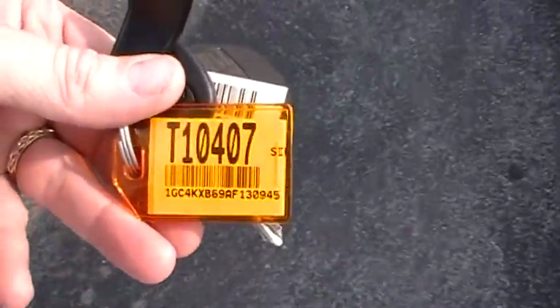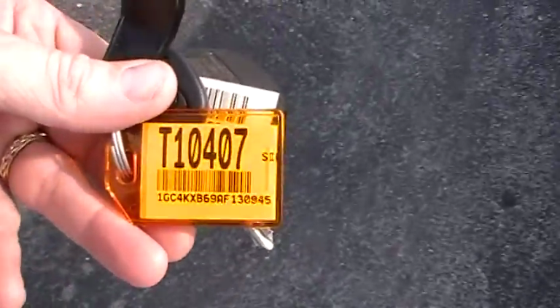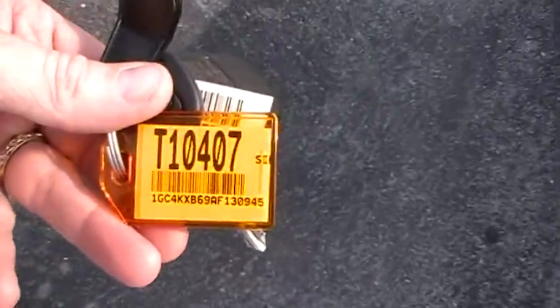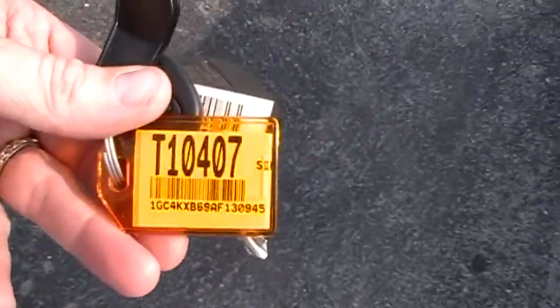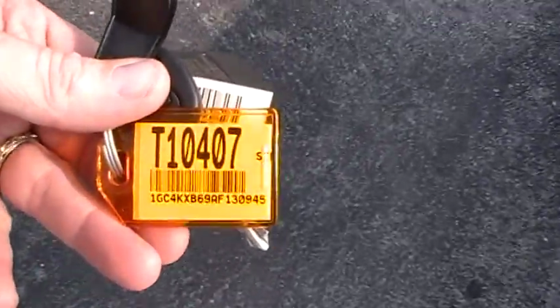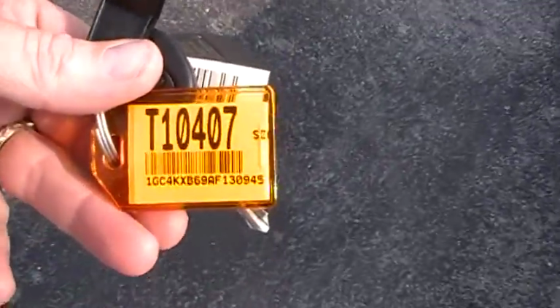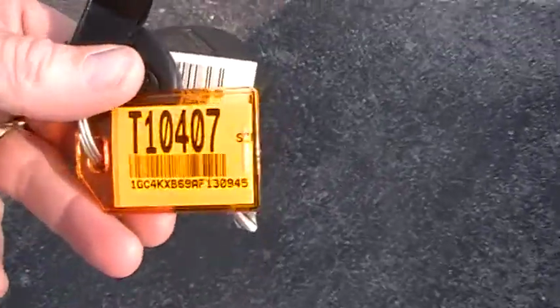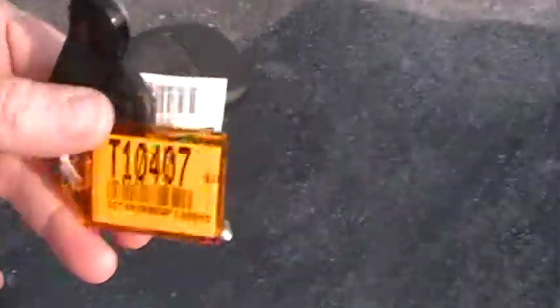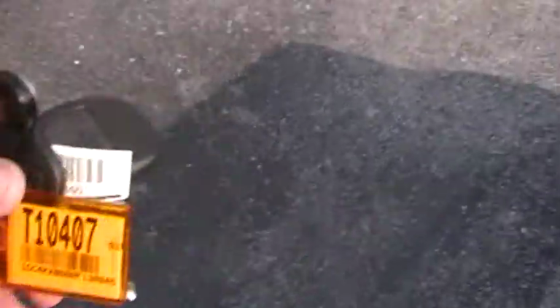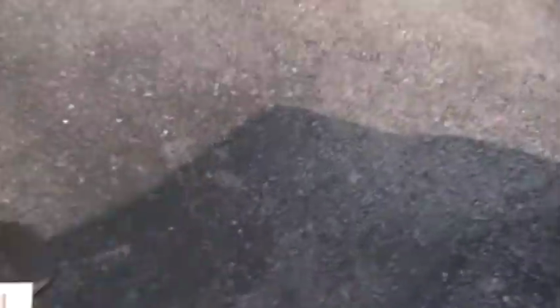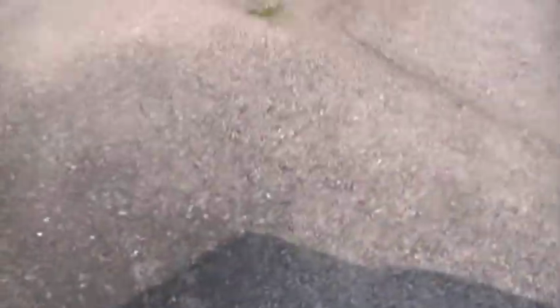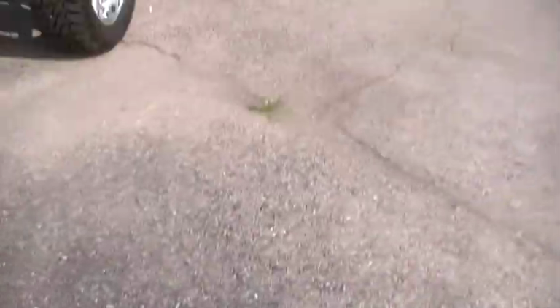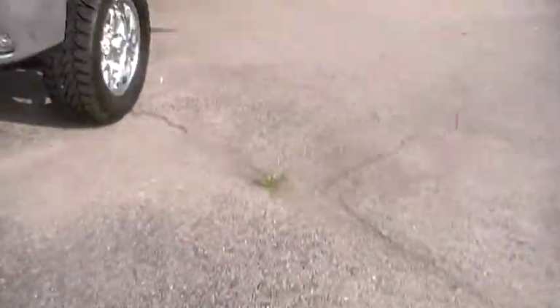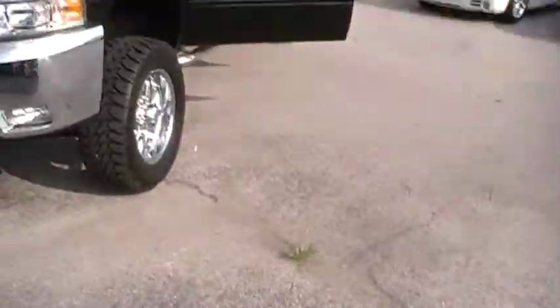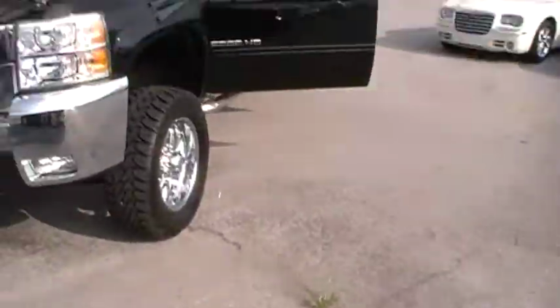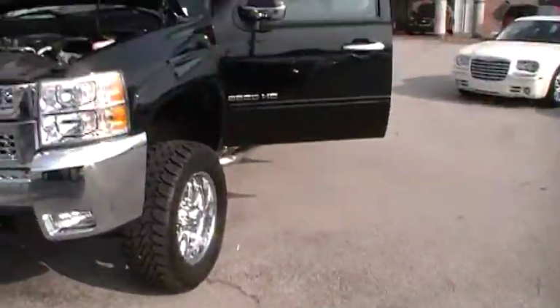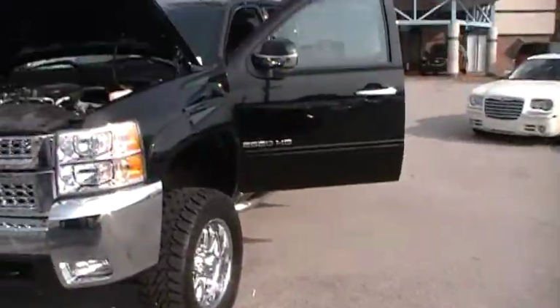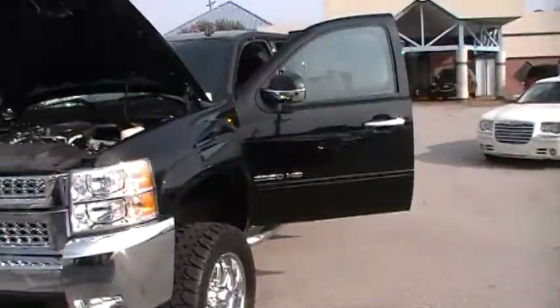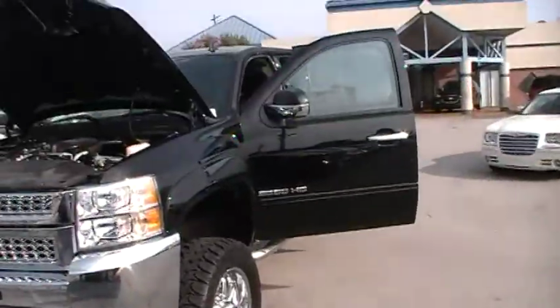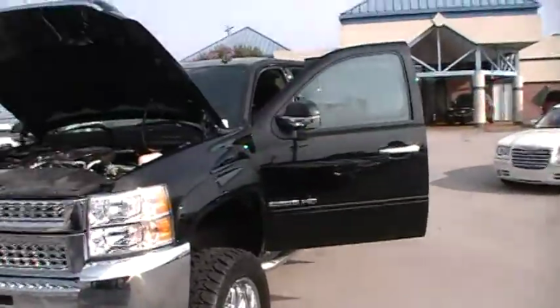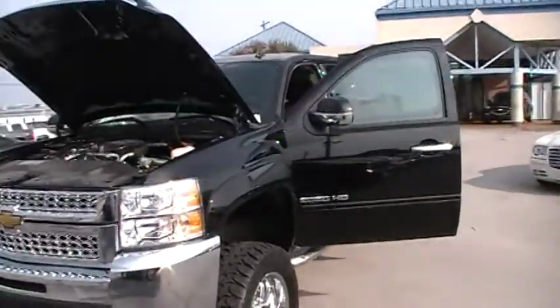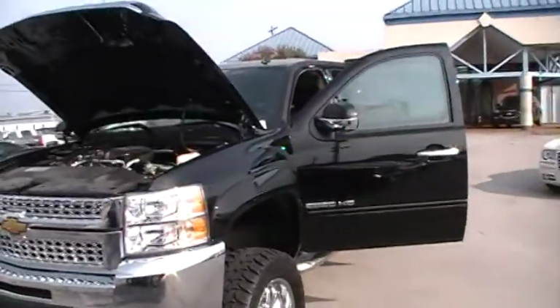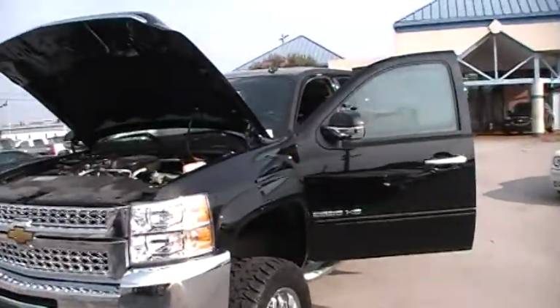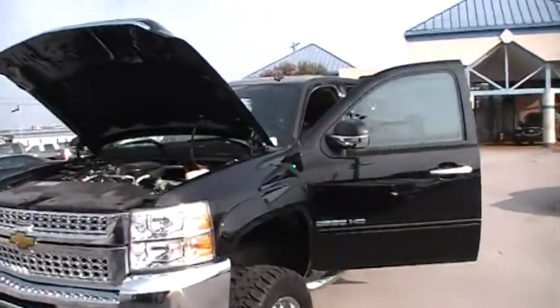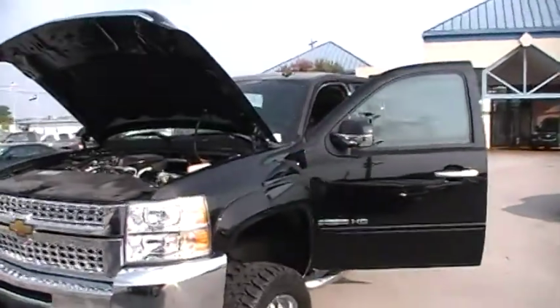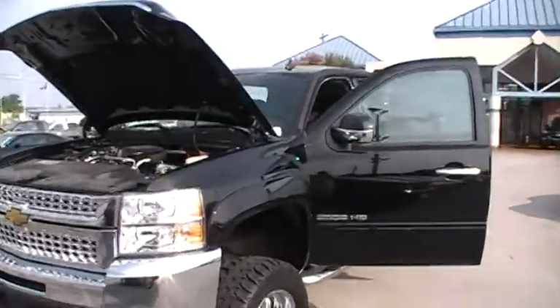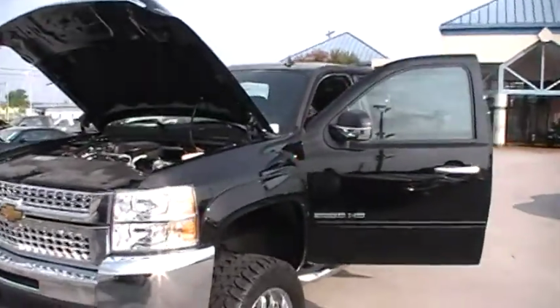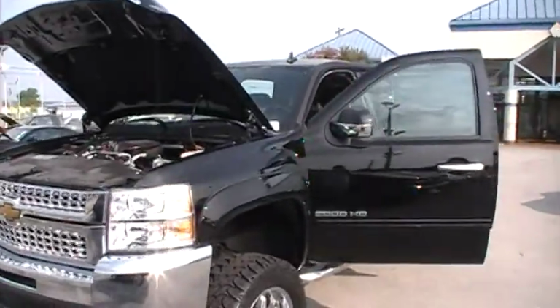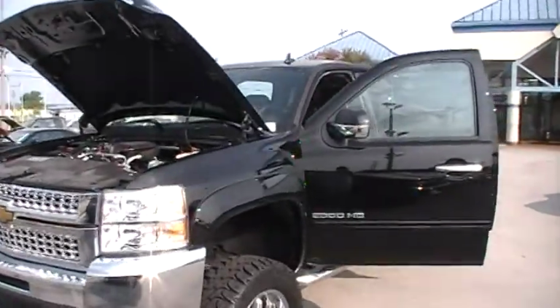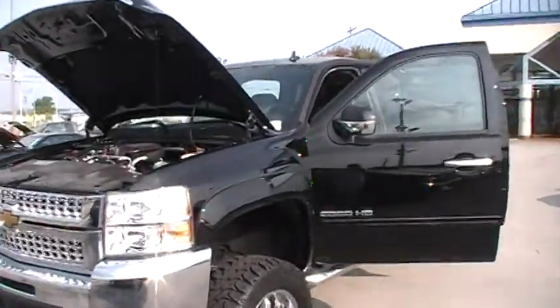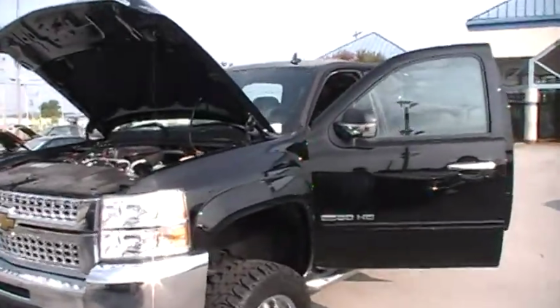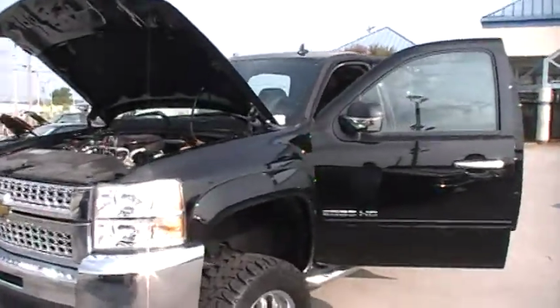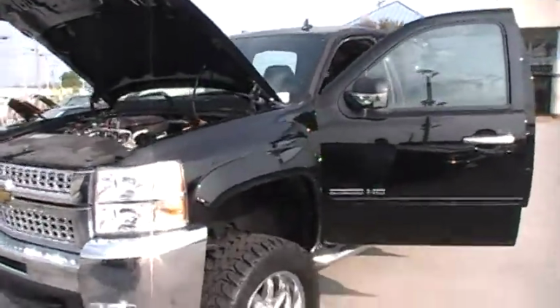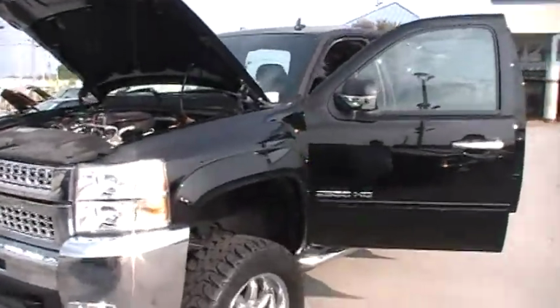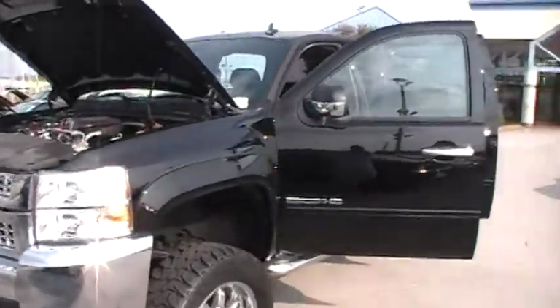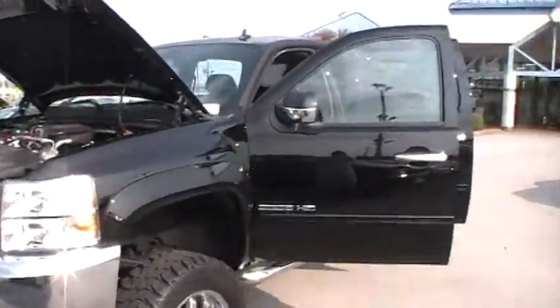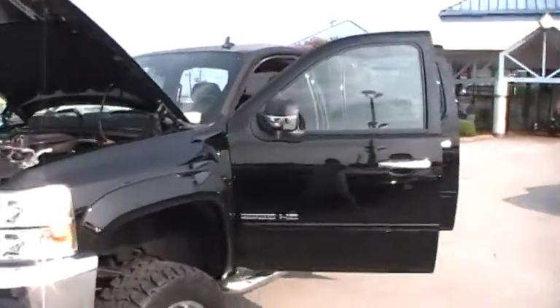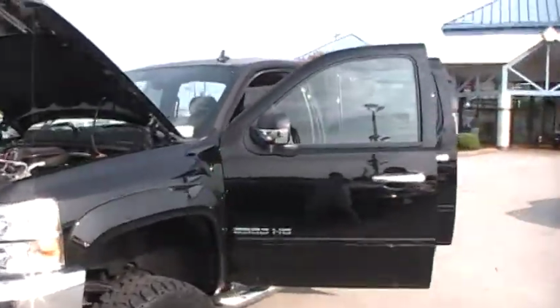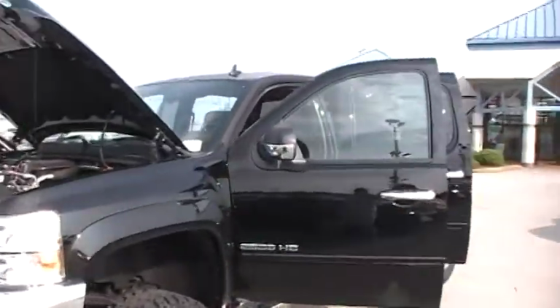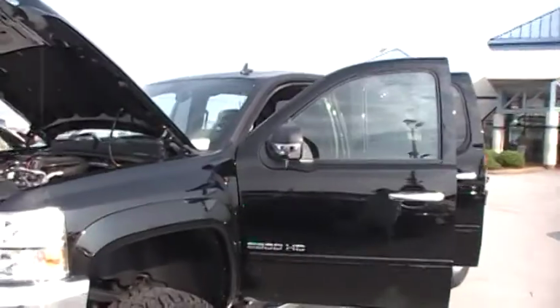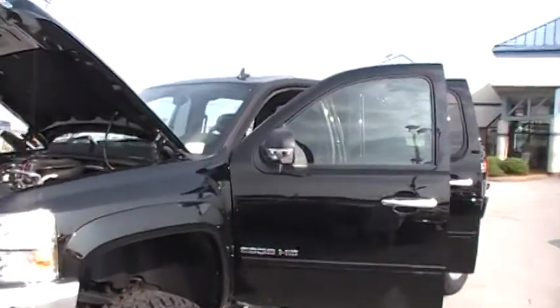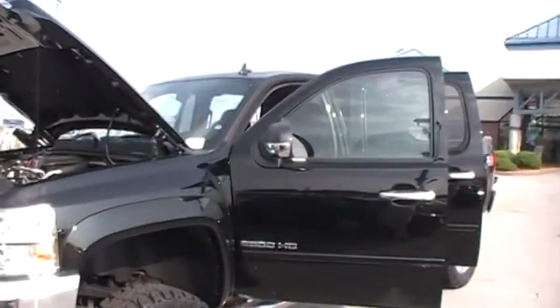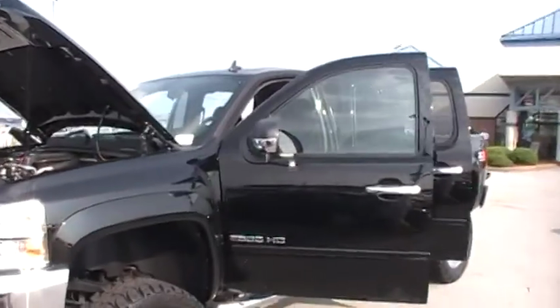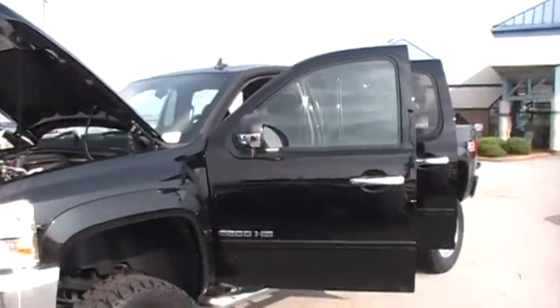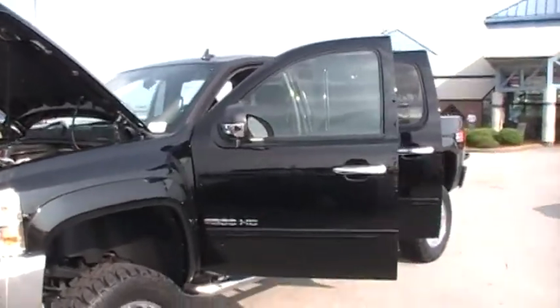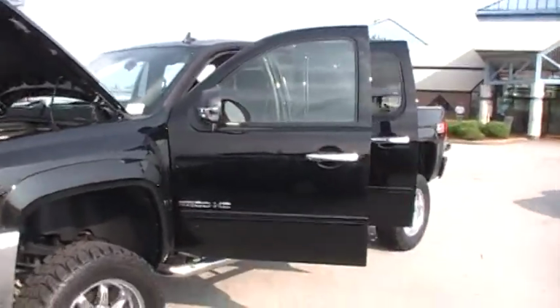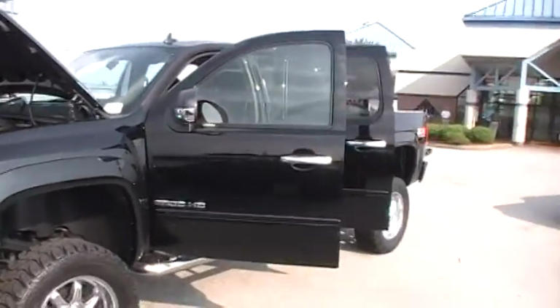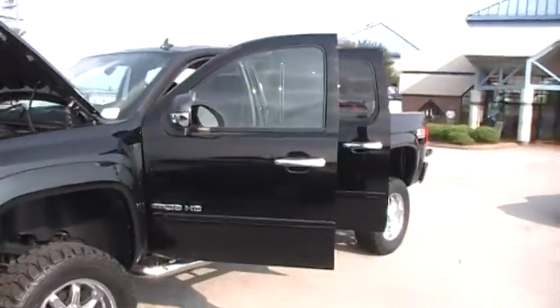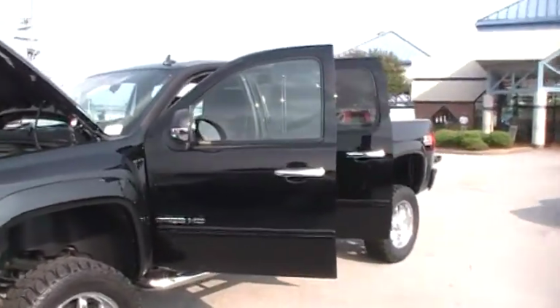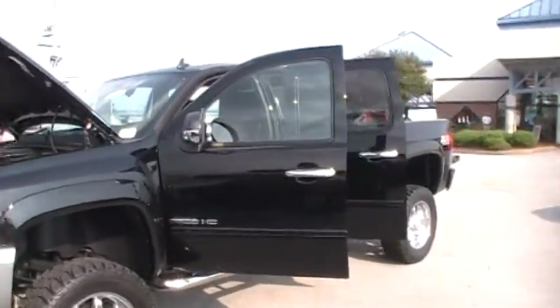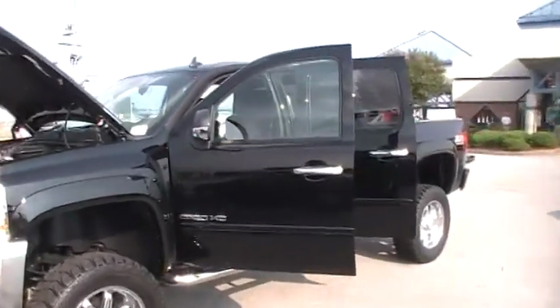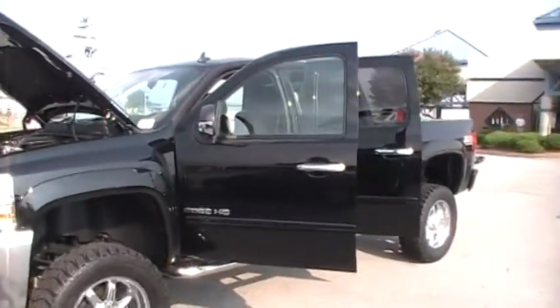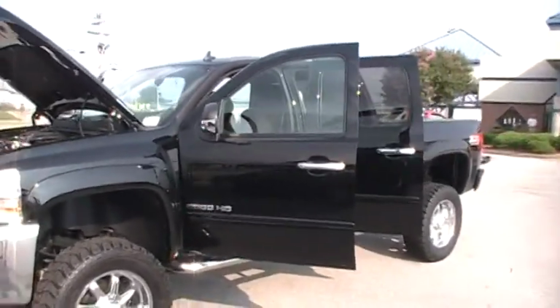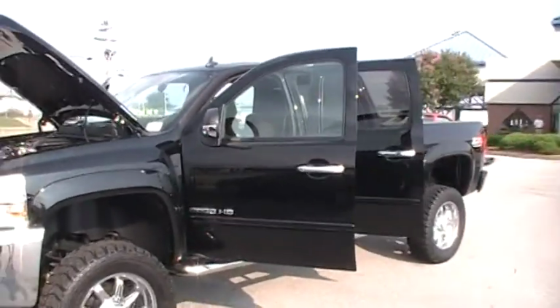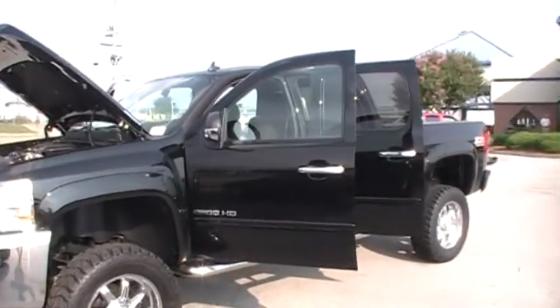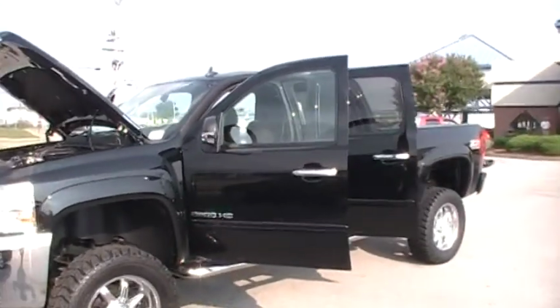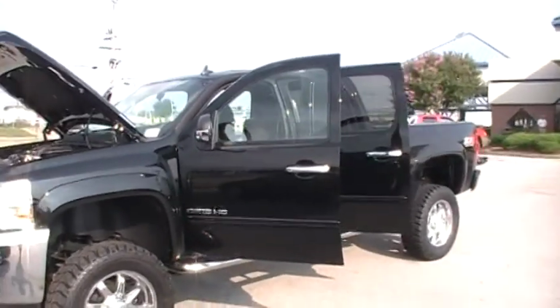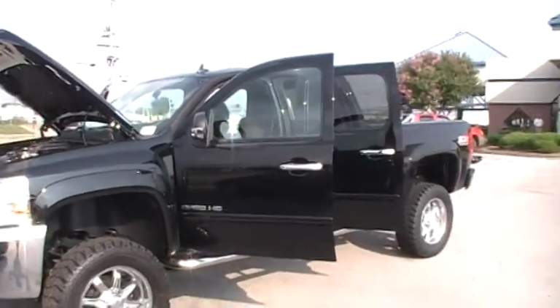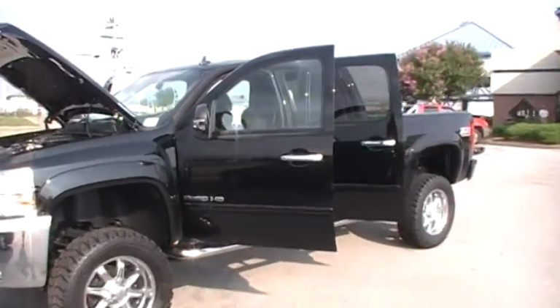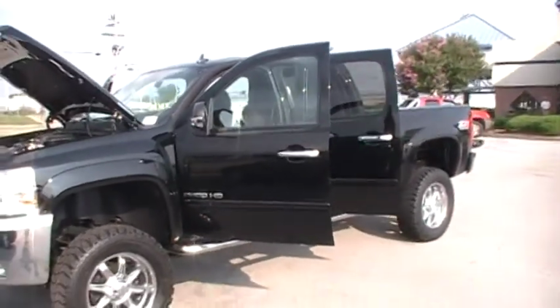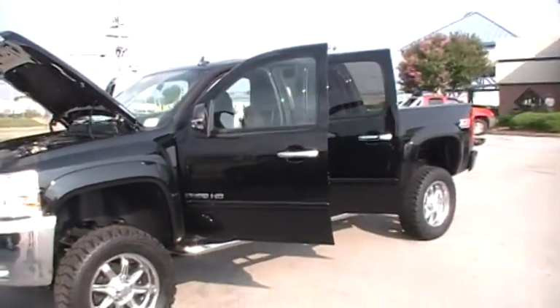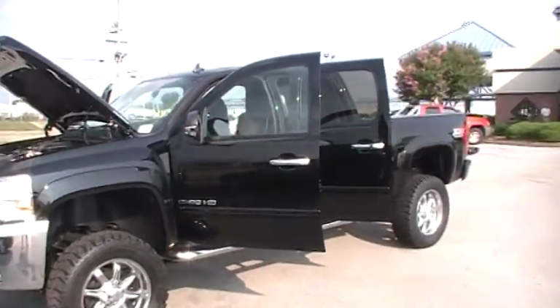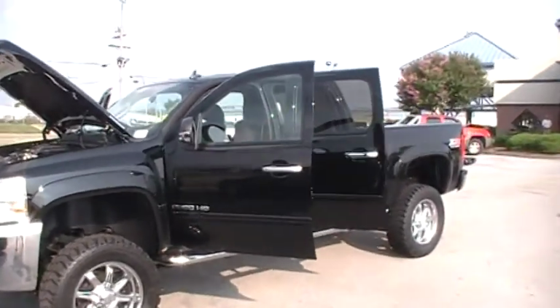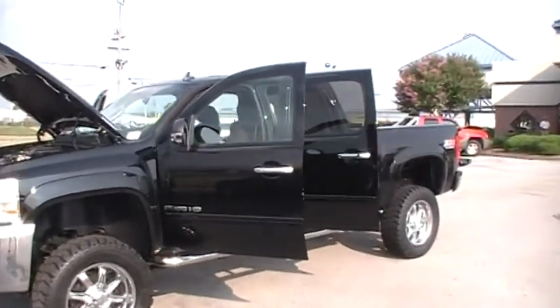Well folks, here we are at Mountain View Chevy — not another episode of 'Look What I Traded For.' This is one of those called 'Look What I Upgraded.'